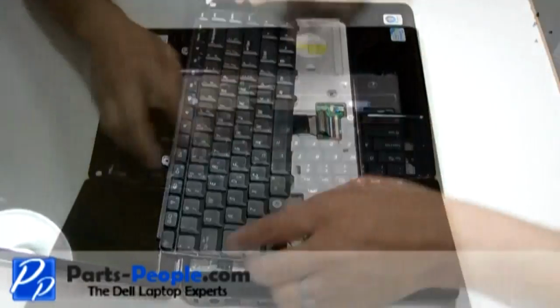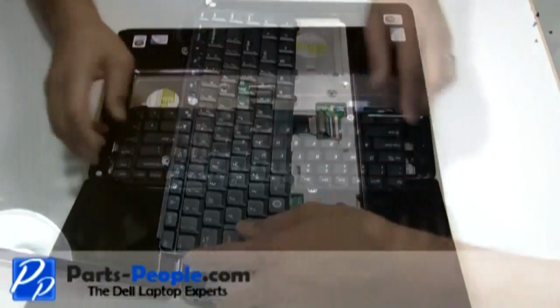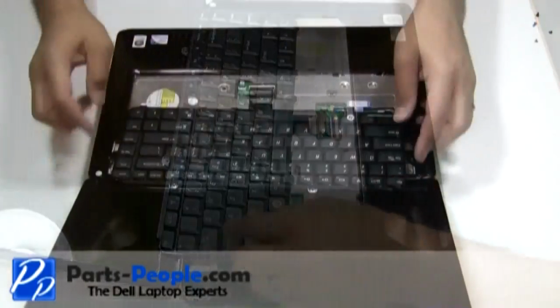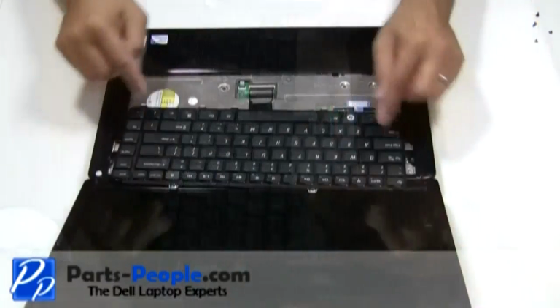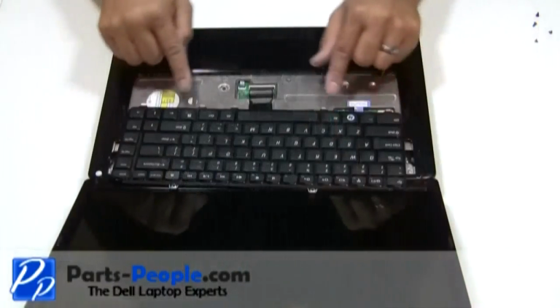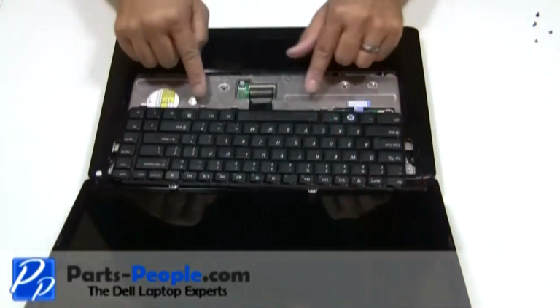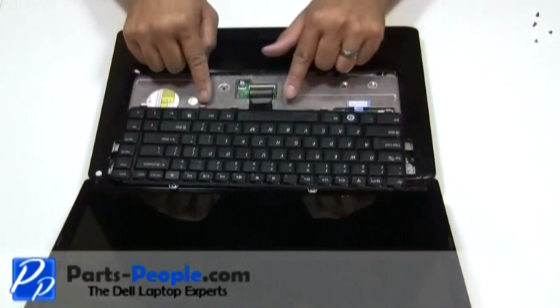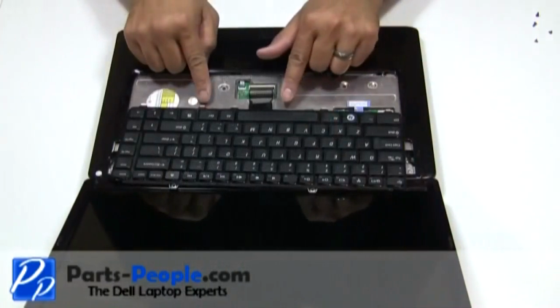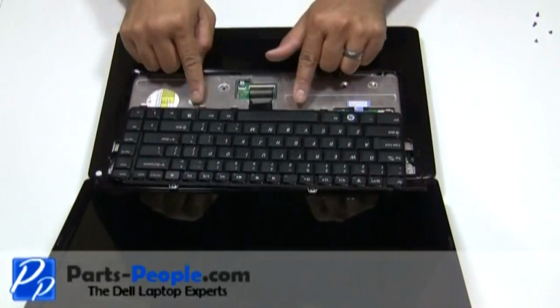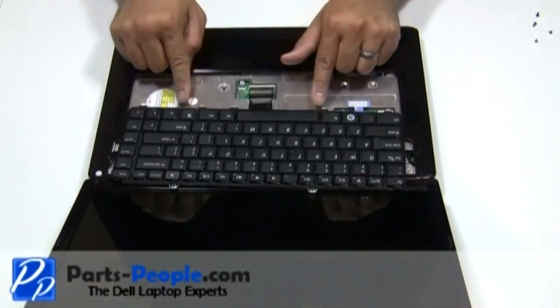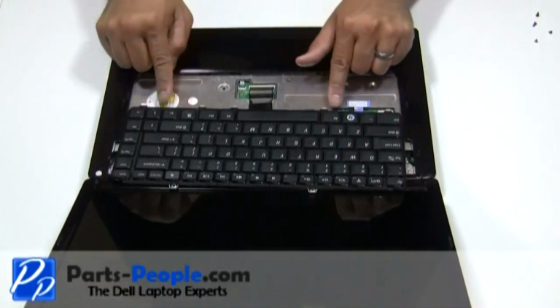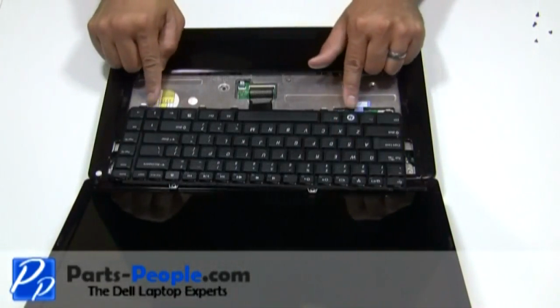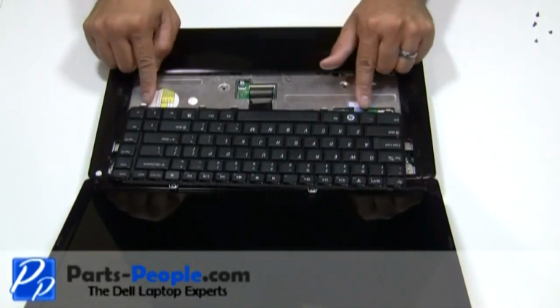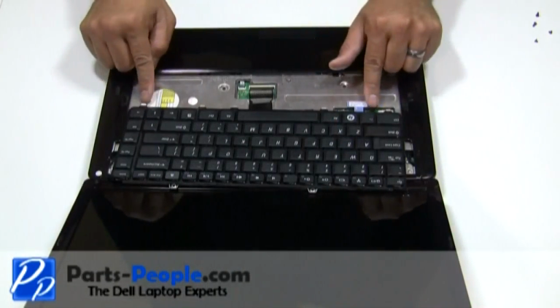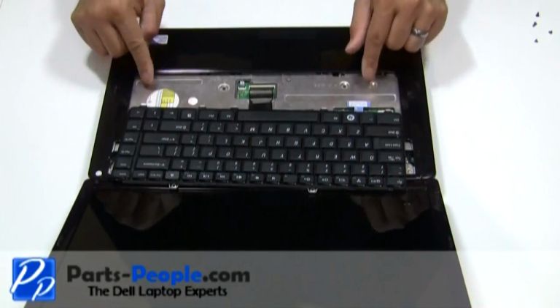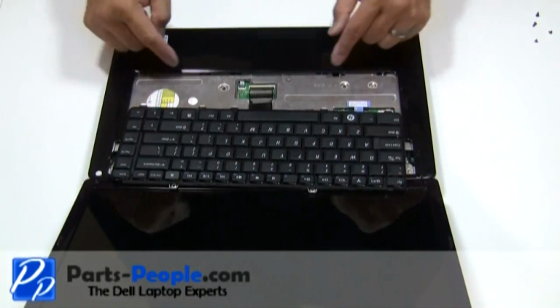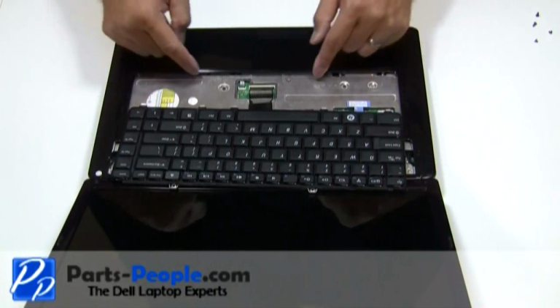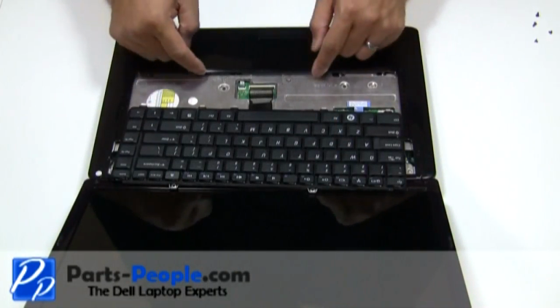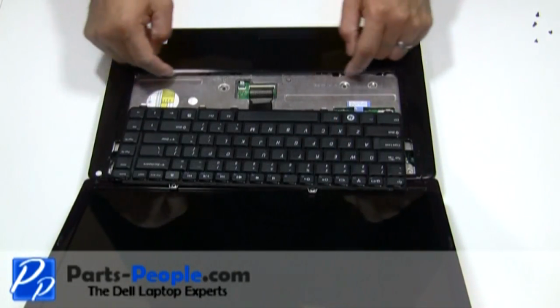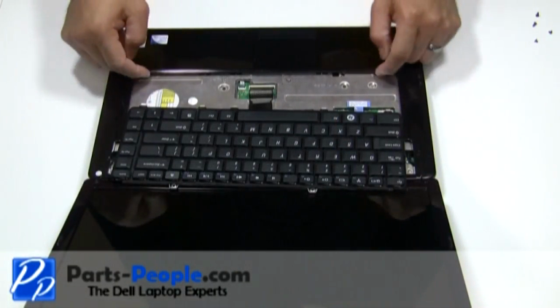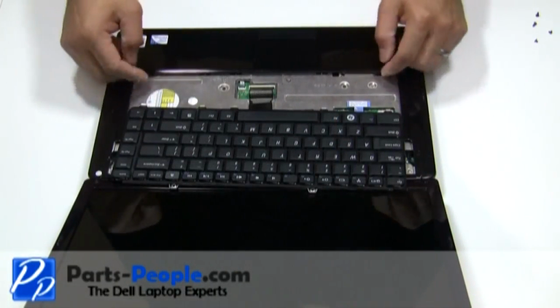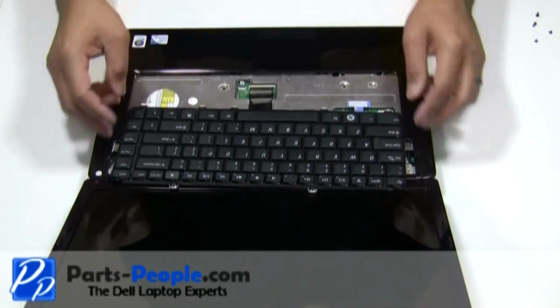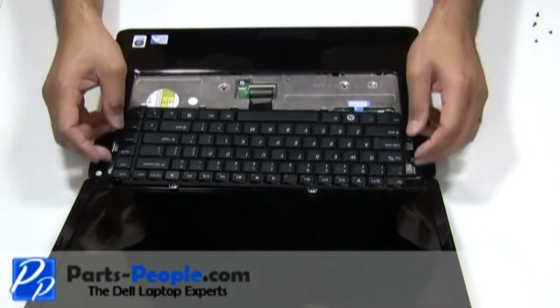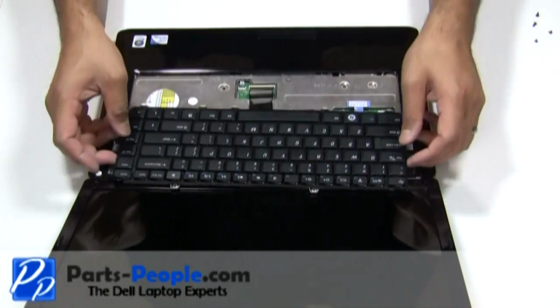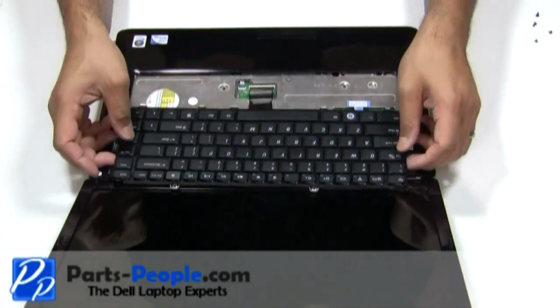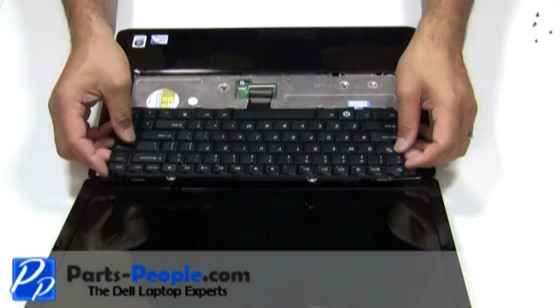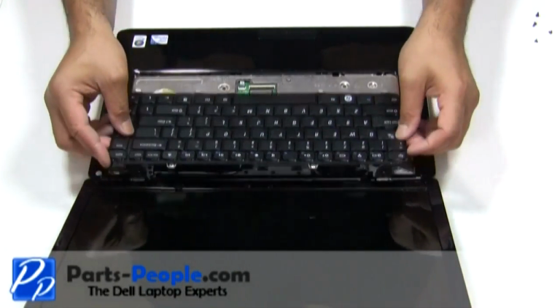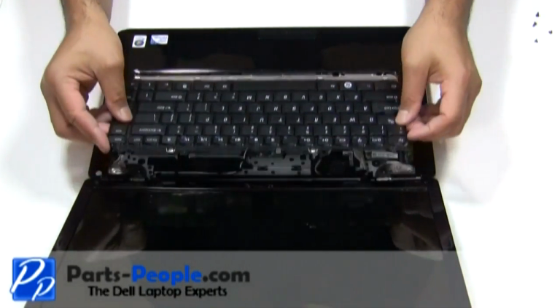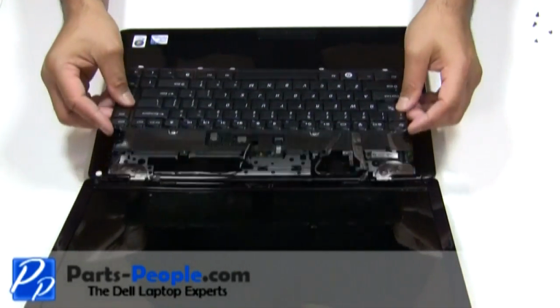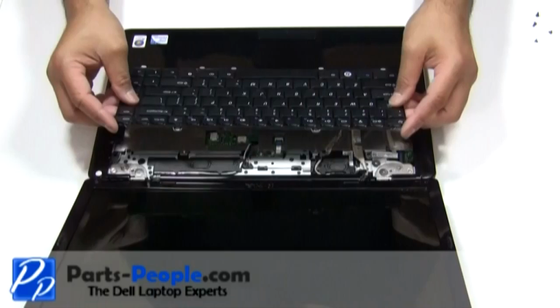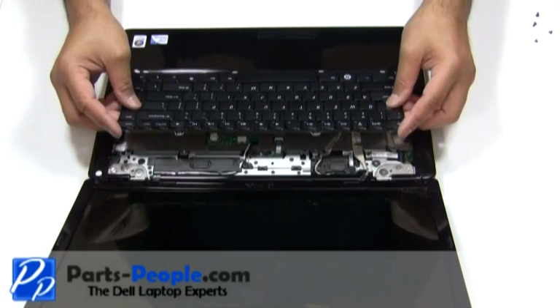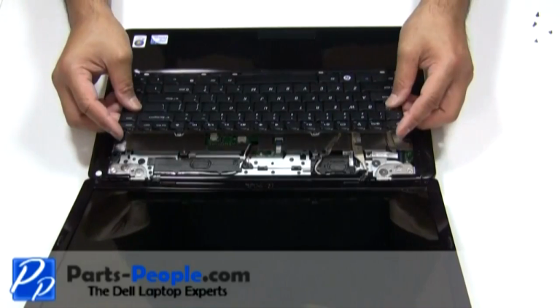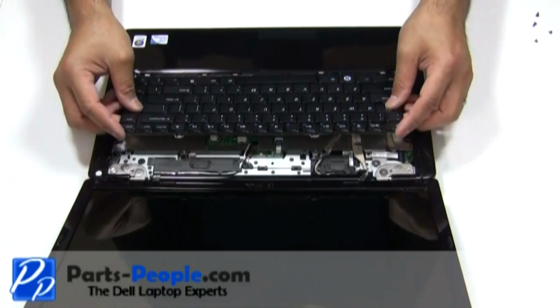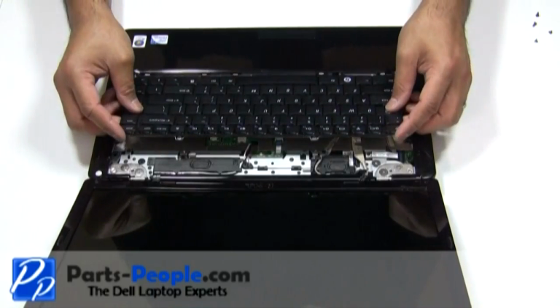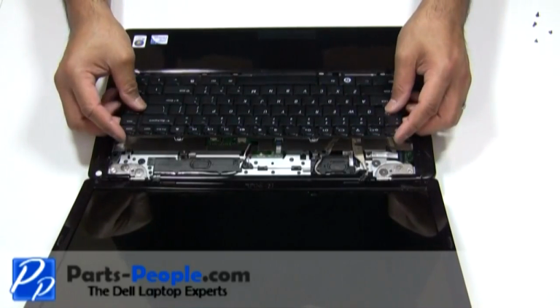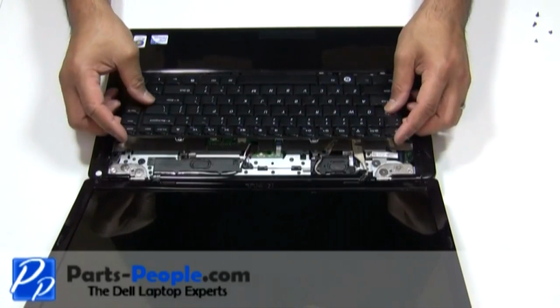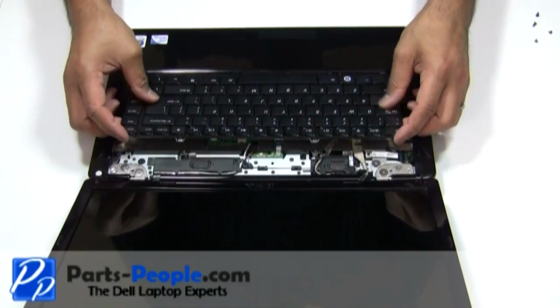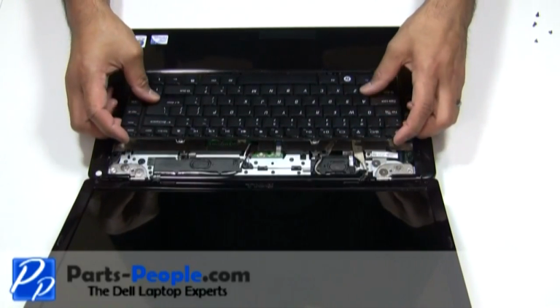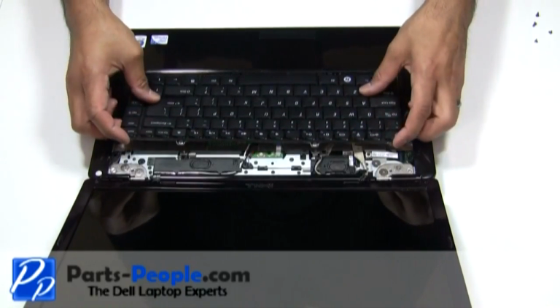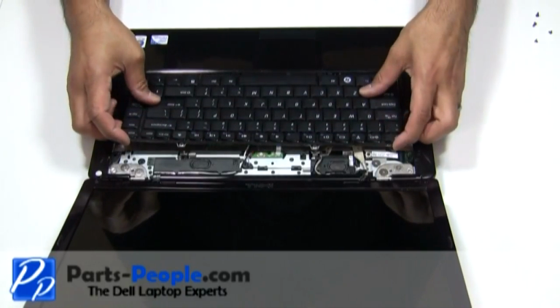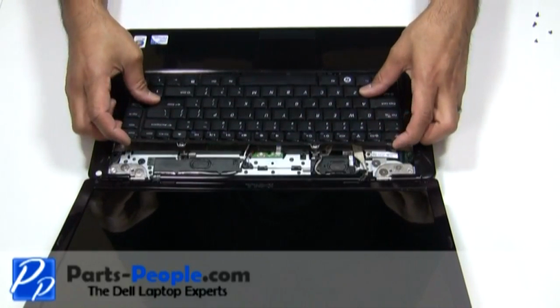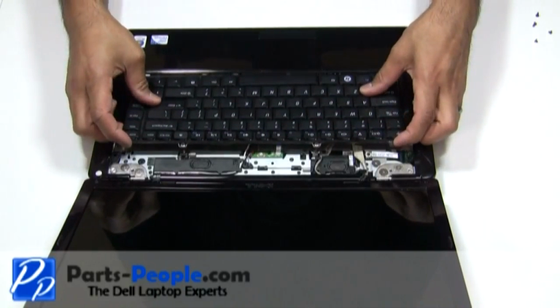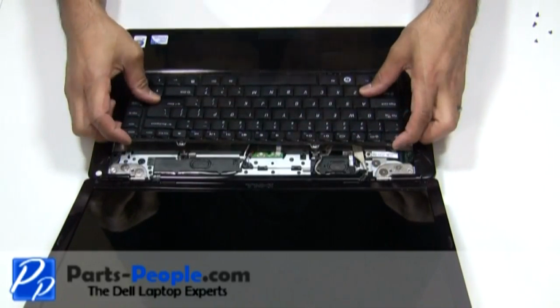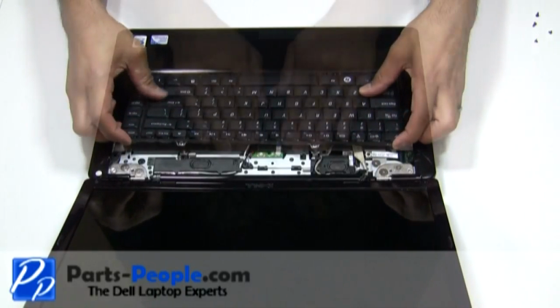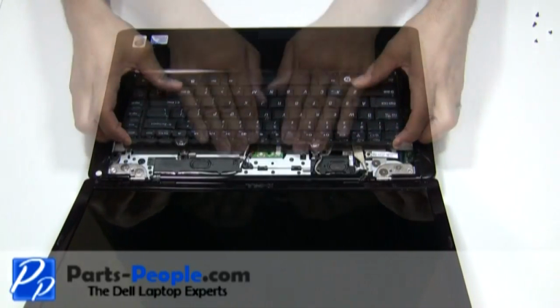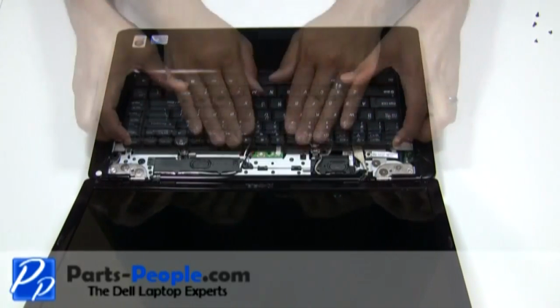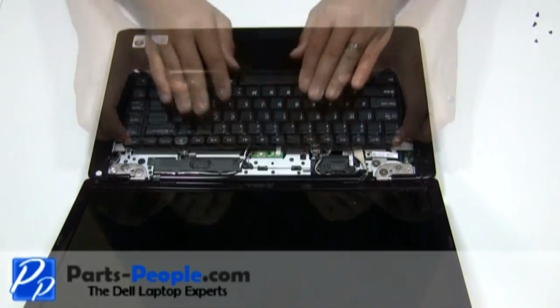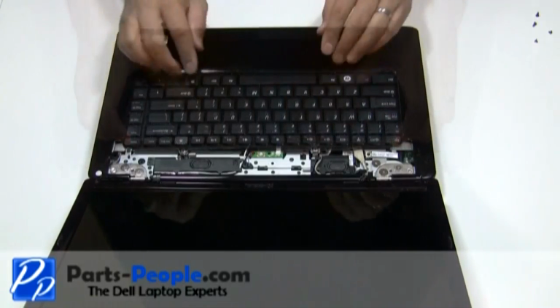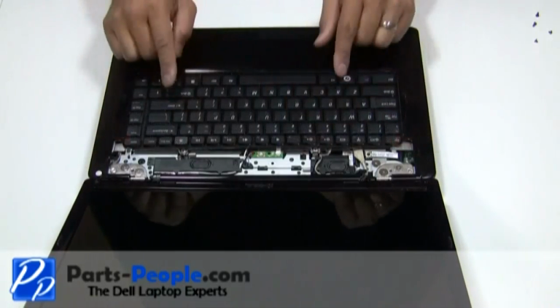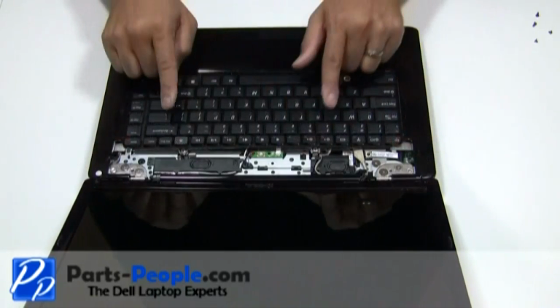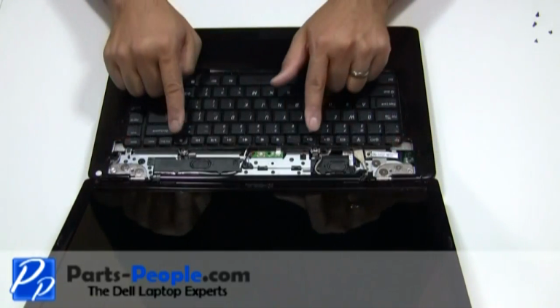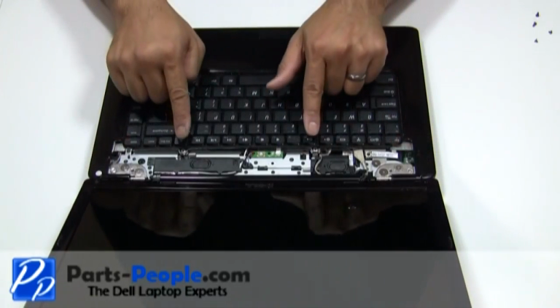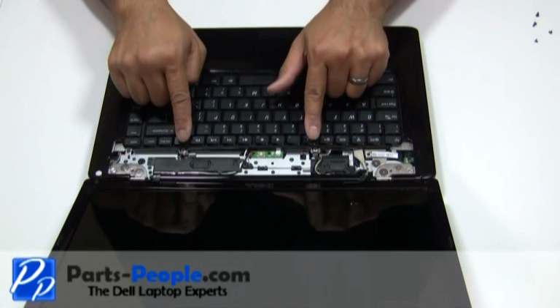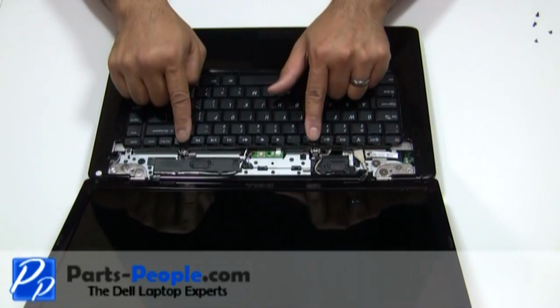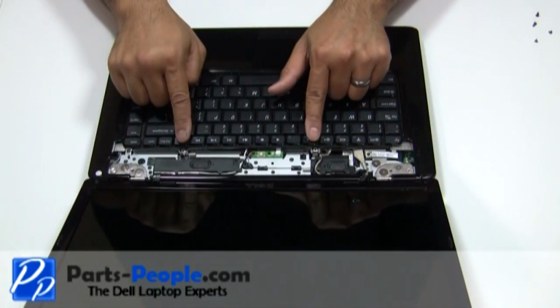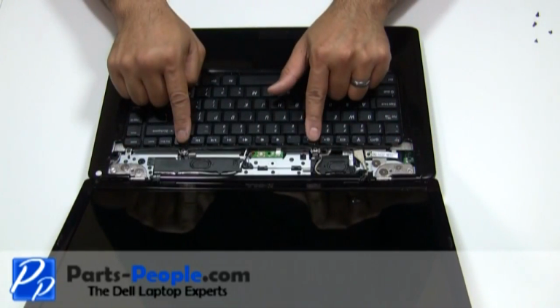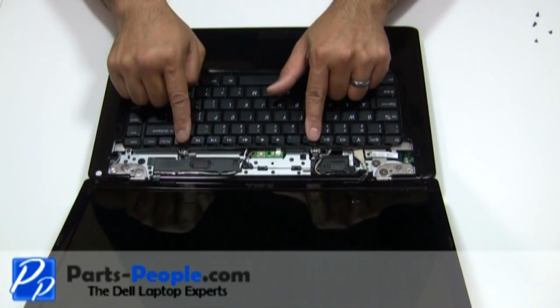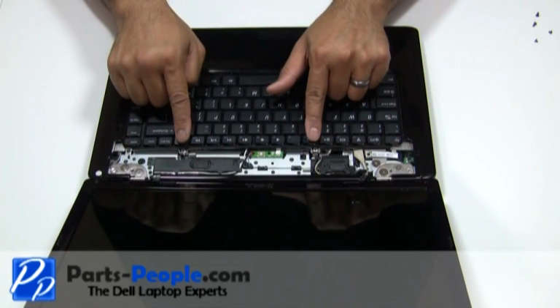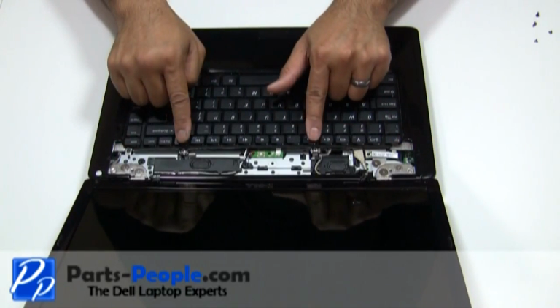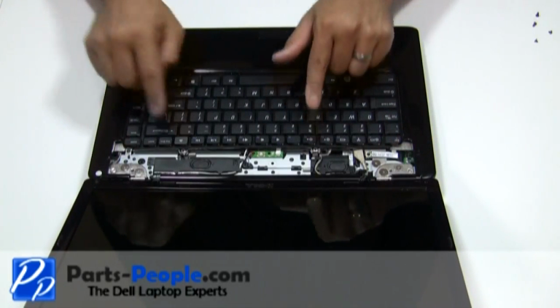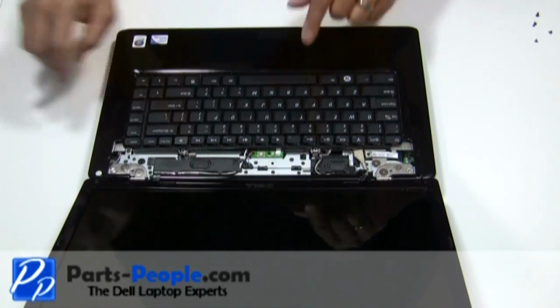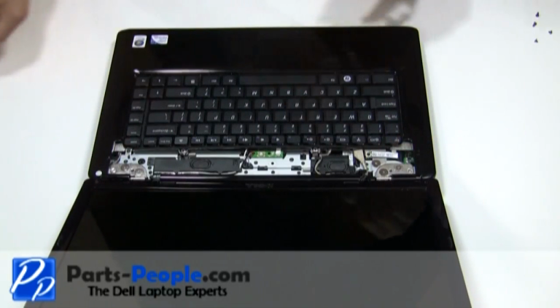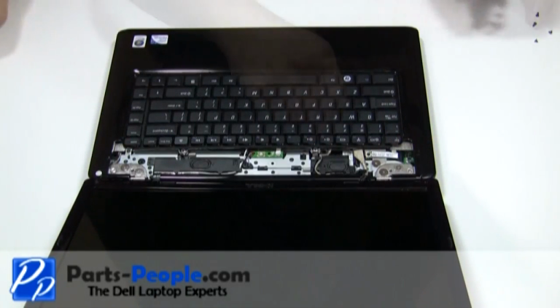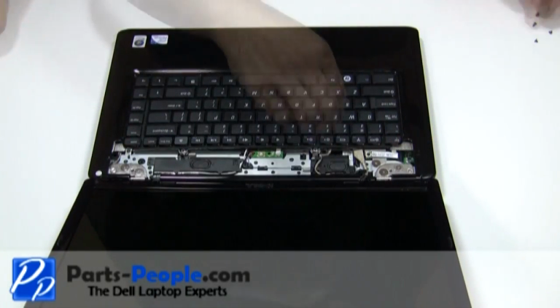Next, place the keyboard into the palm rest, aligning the tabs on the bottom to the palm rest. Replace the two screws at the top of the keyboard.